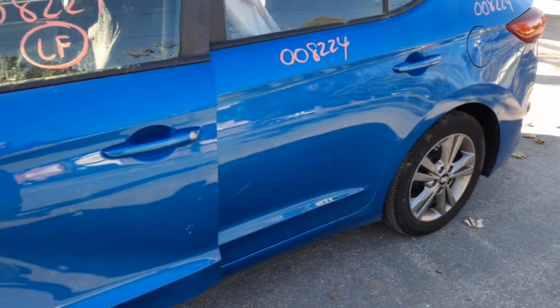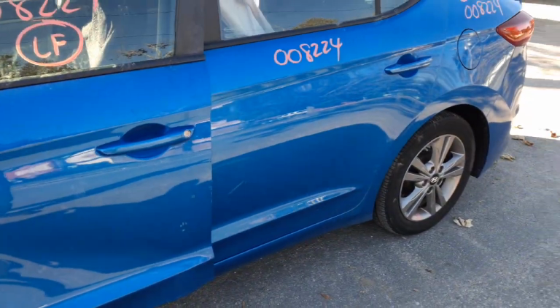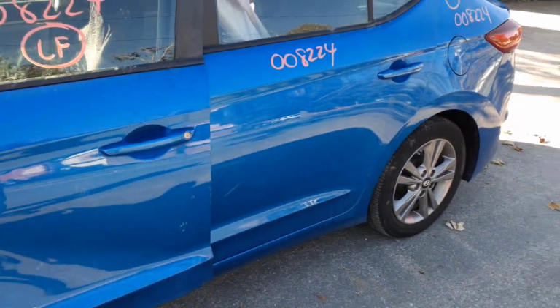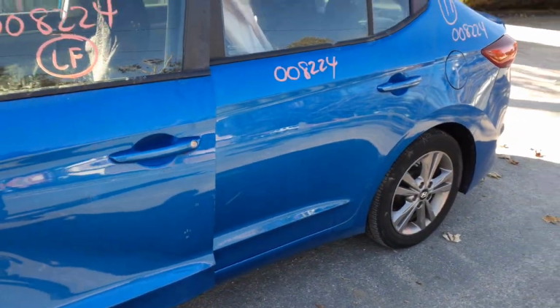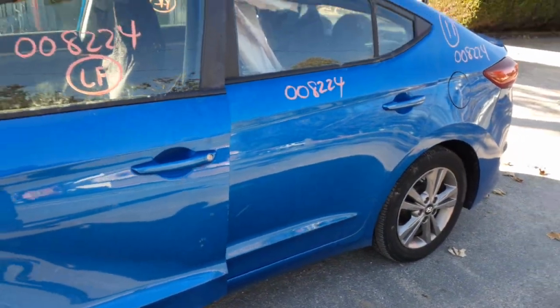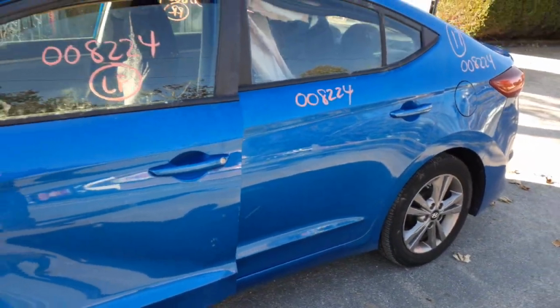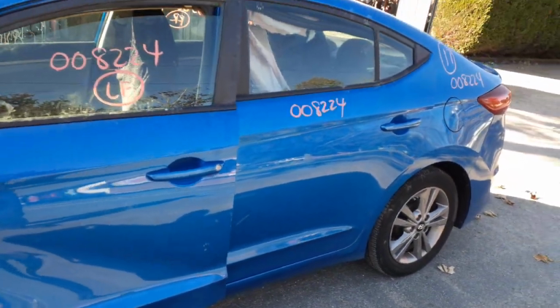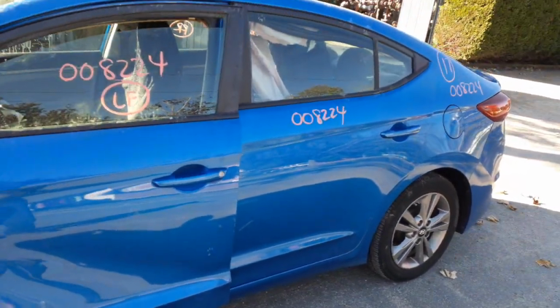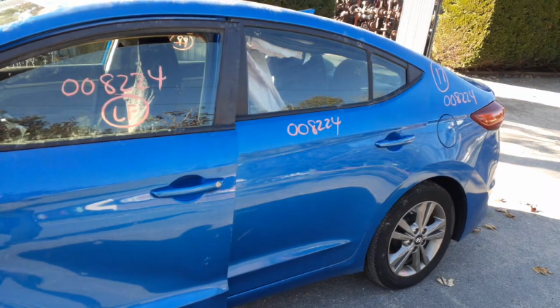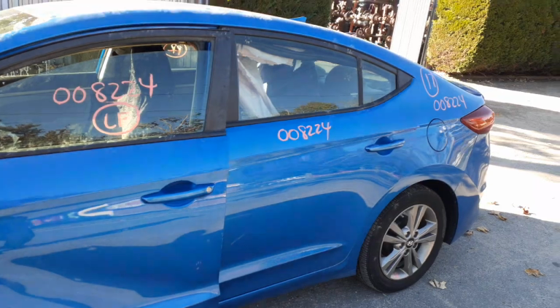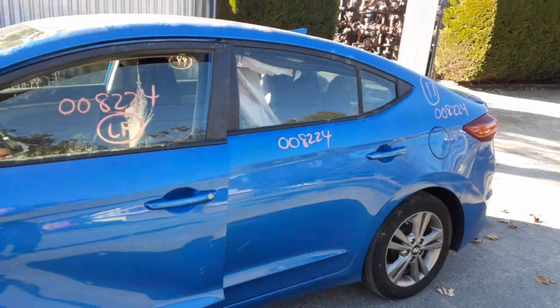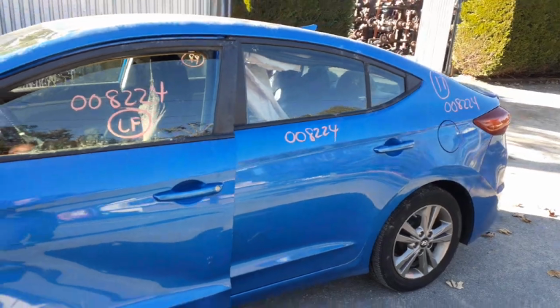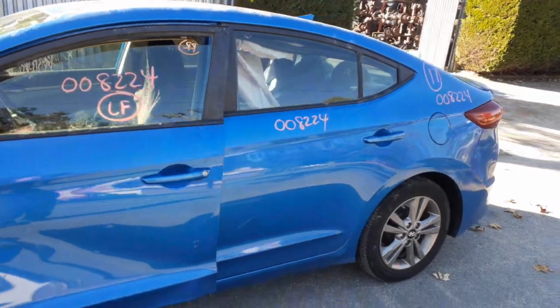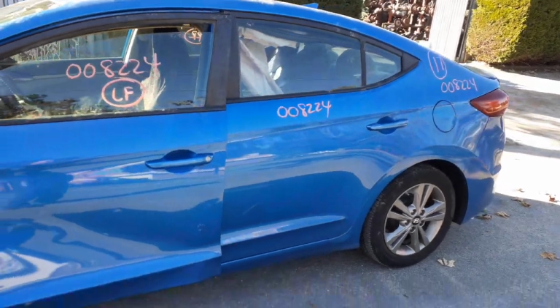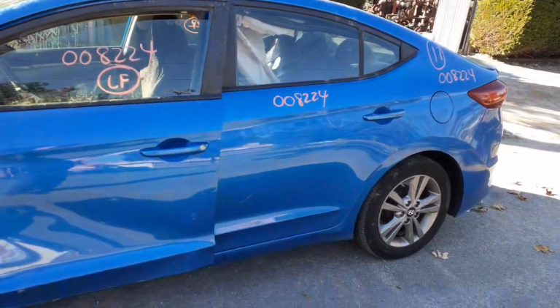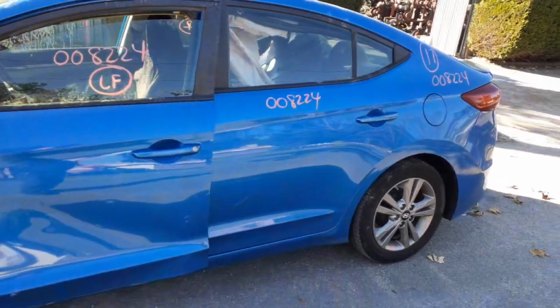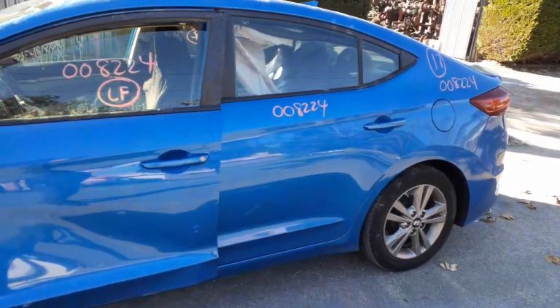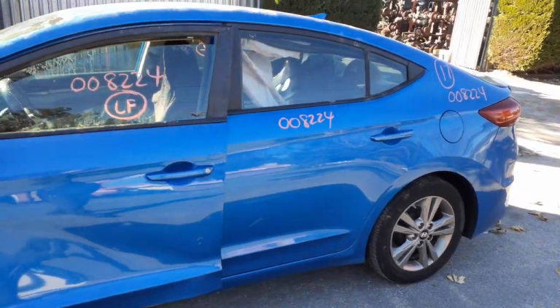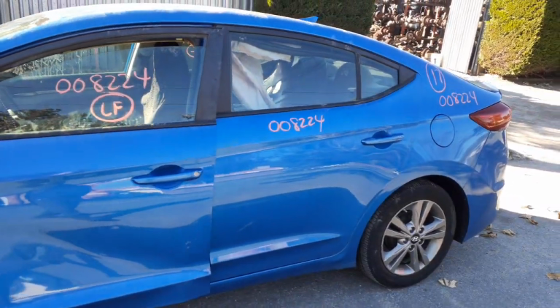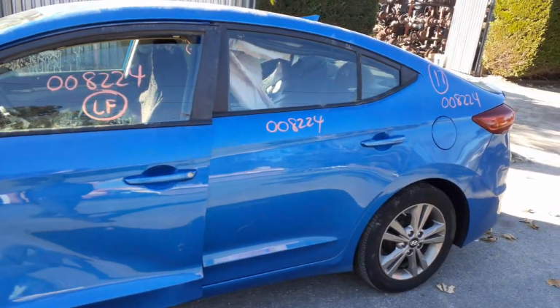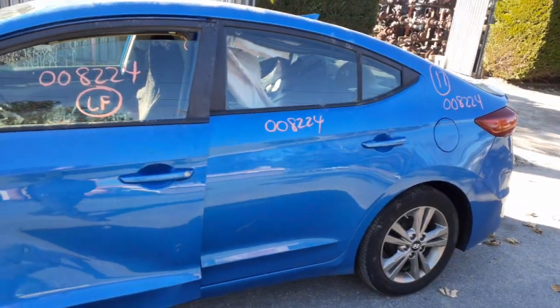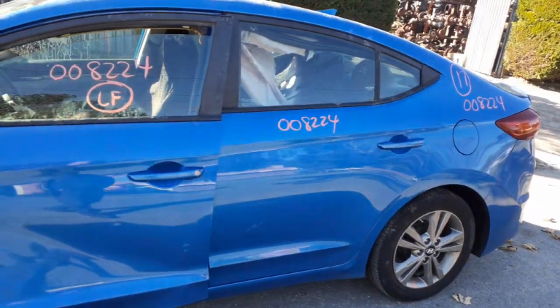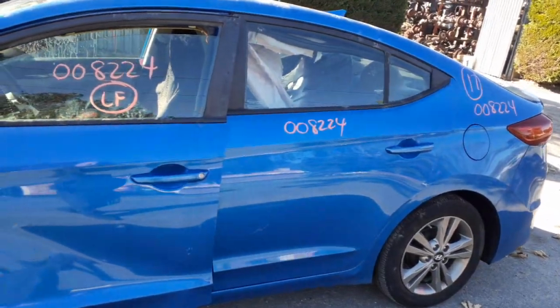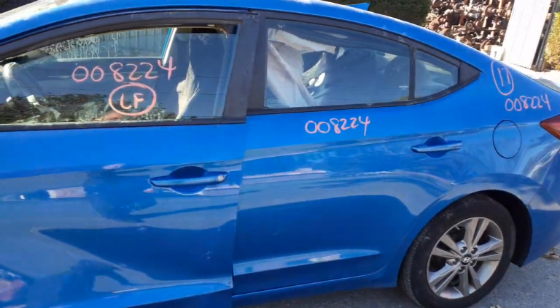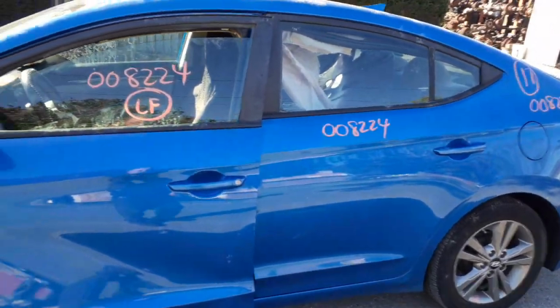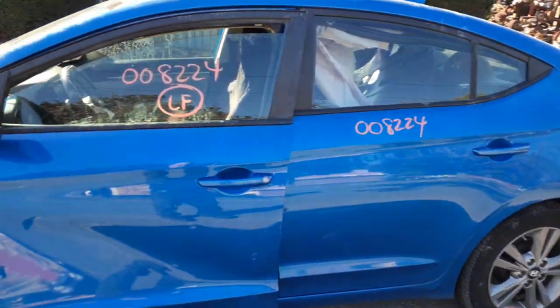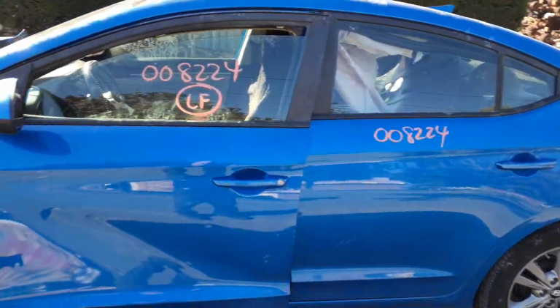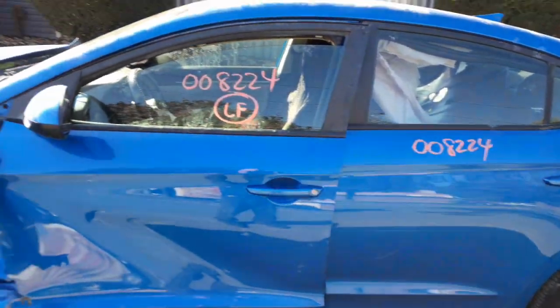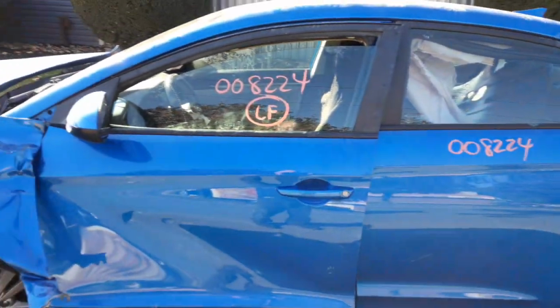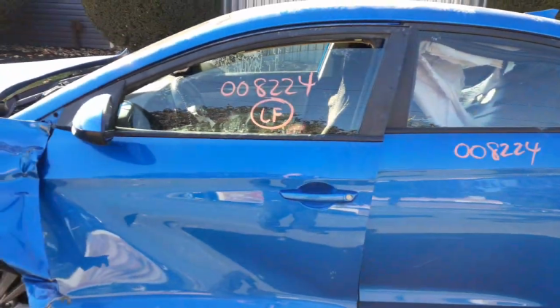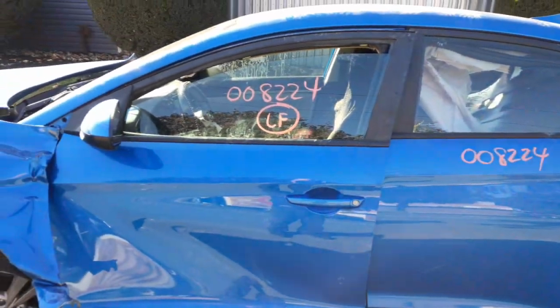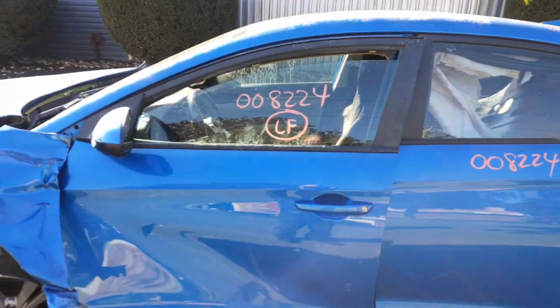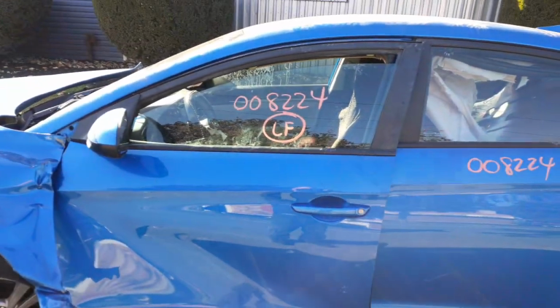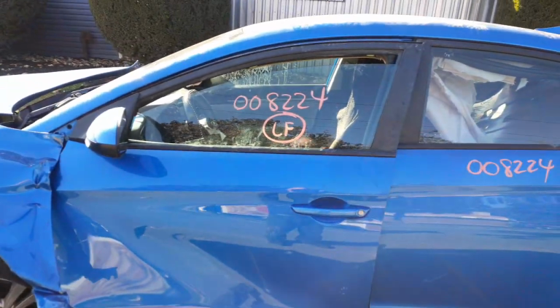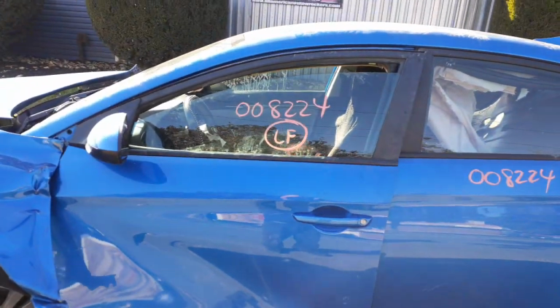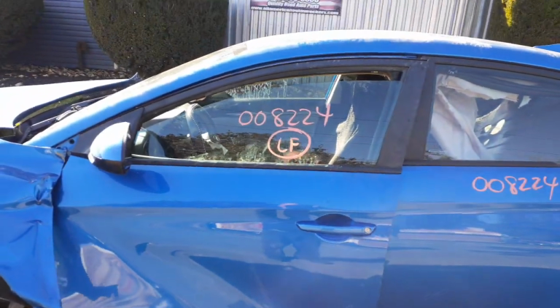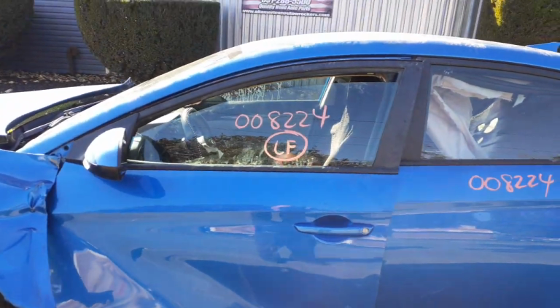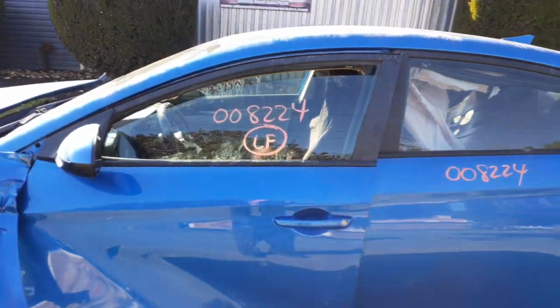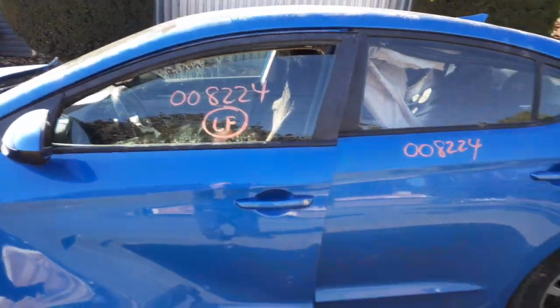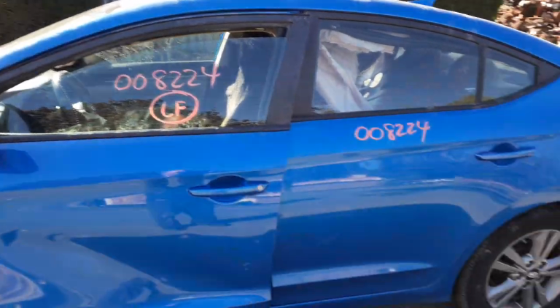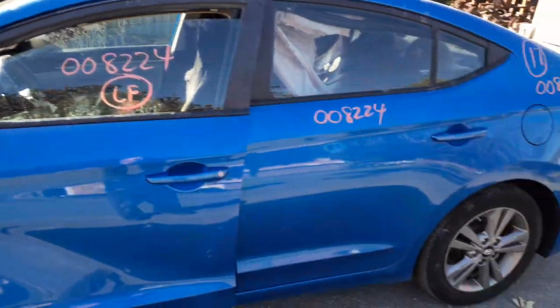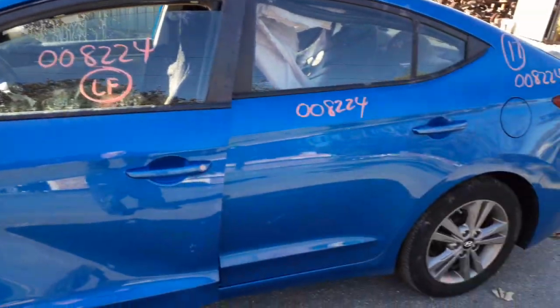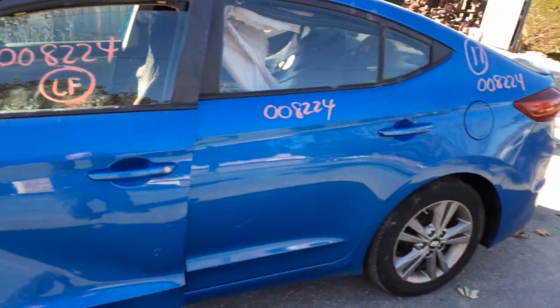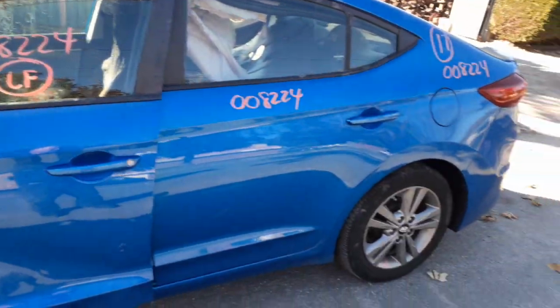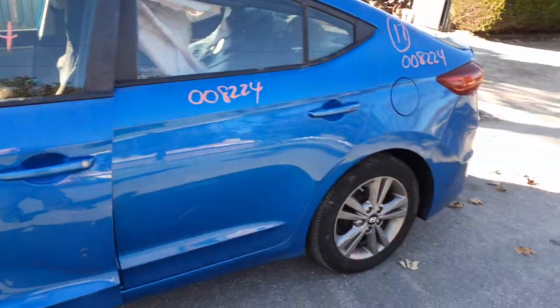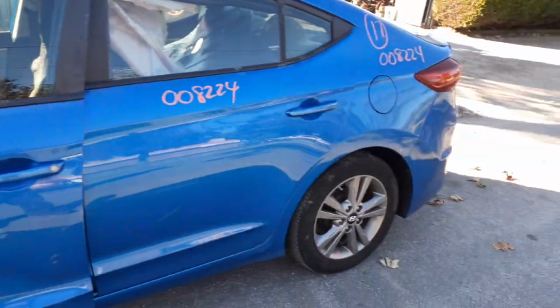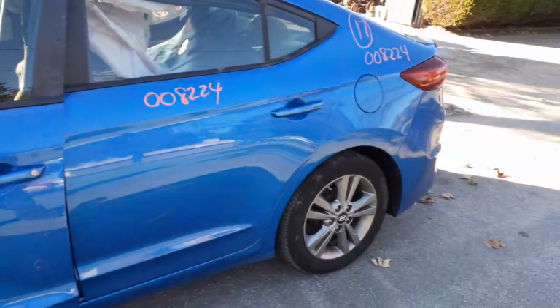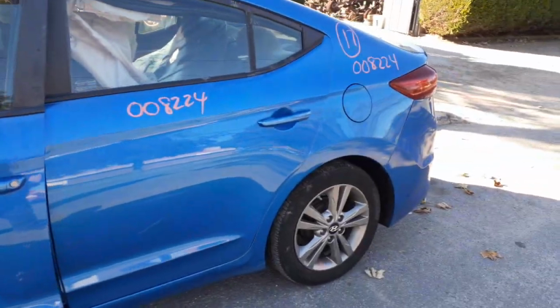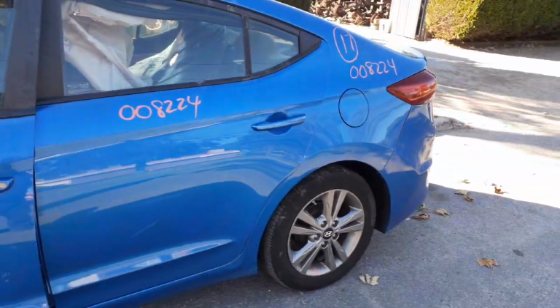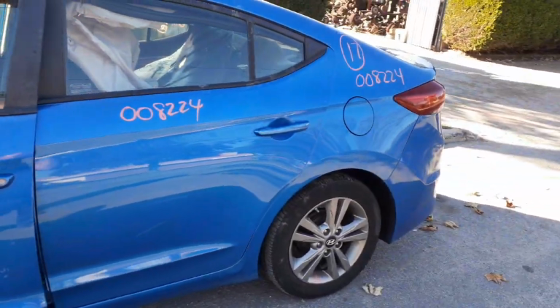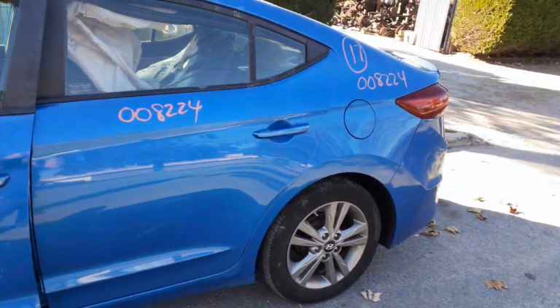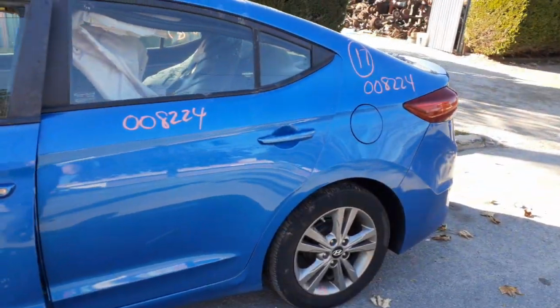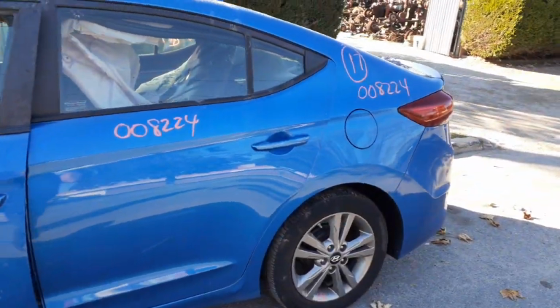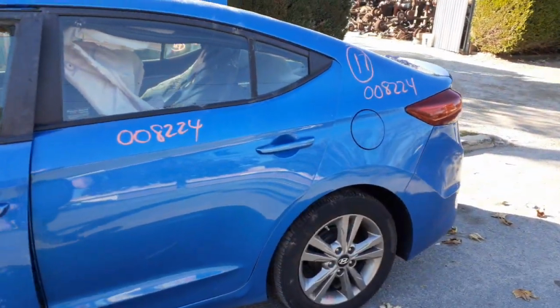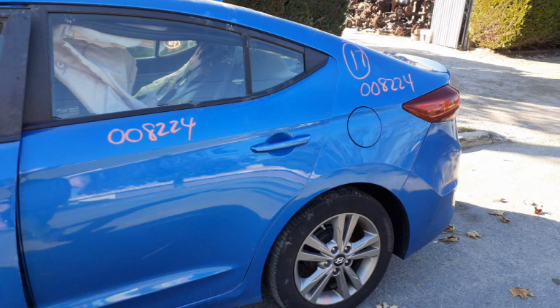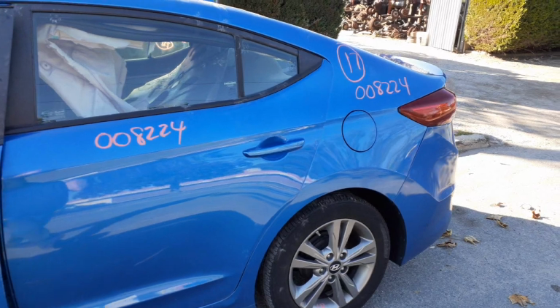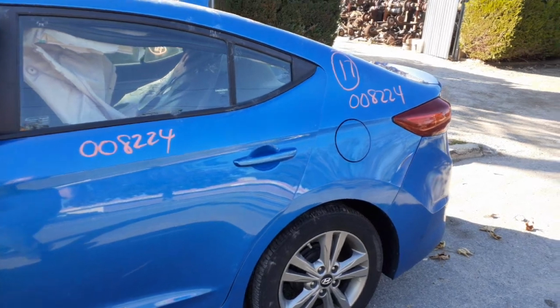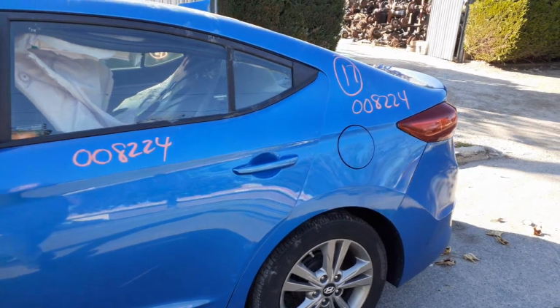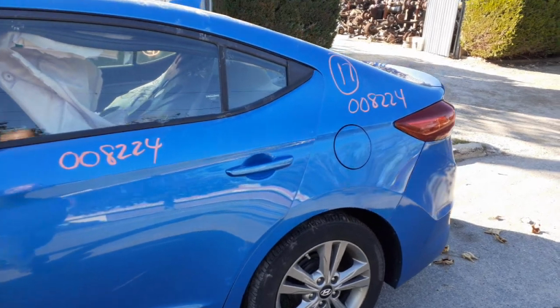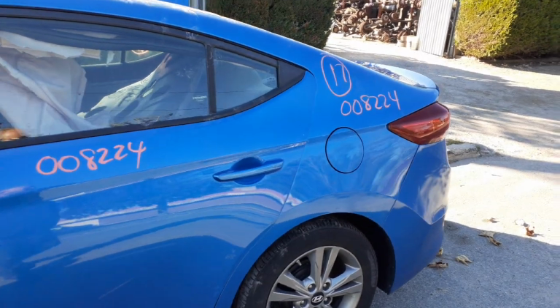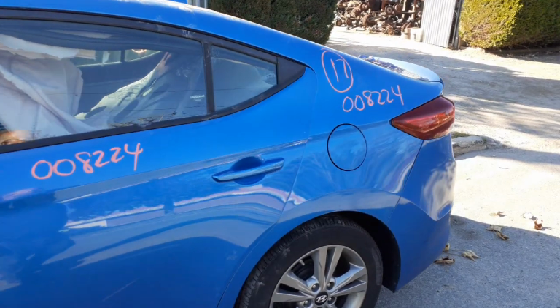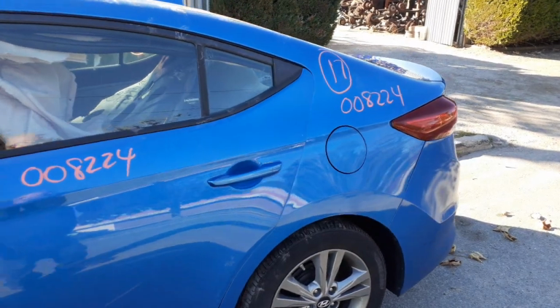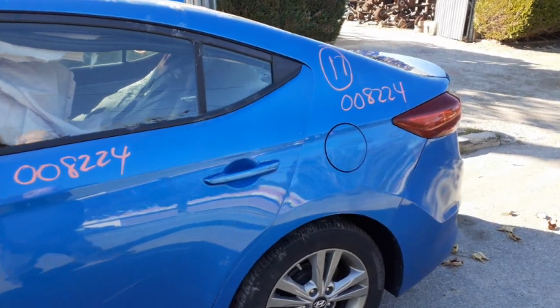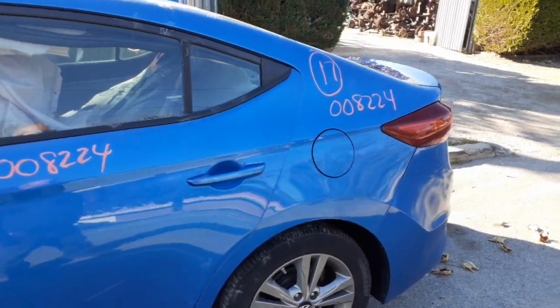You got a left rear door, power window, power locks. It's solar glass — same with the left front door glass, it's a solar. You got a right side and left side quarter.